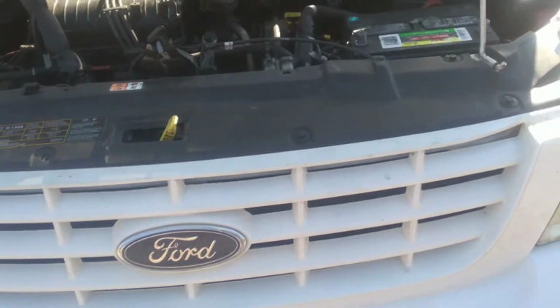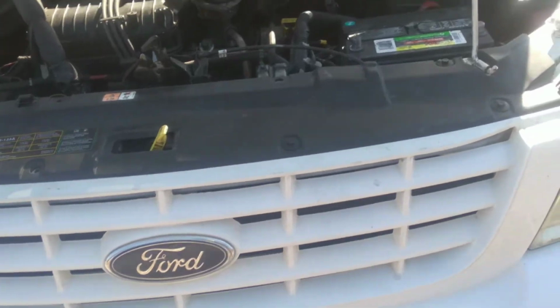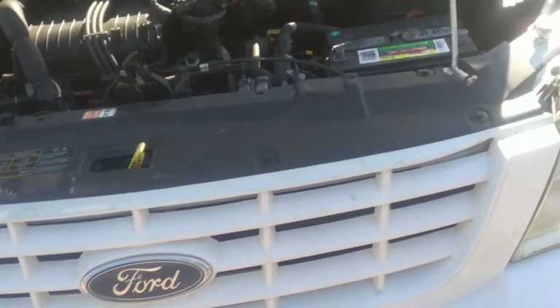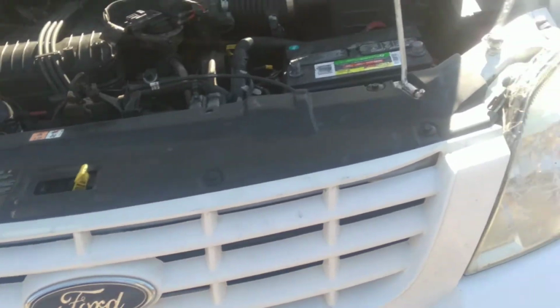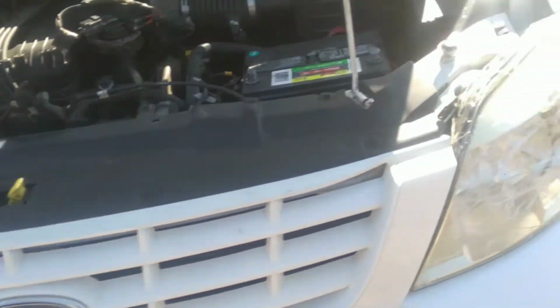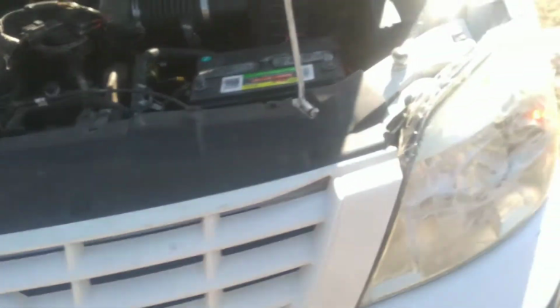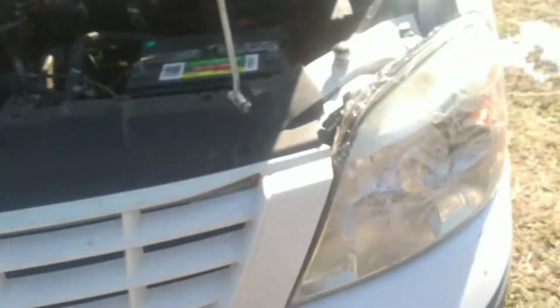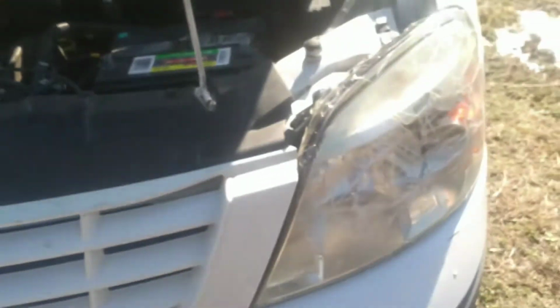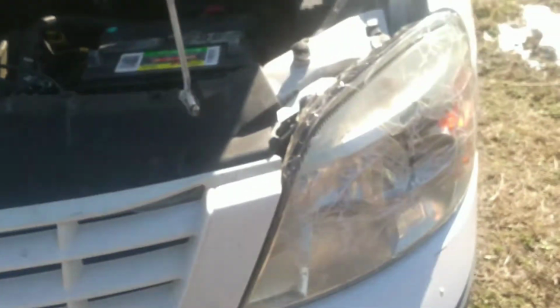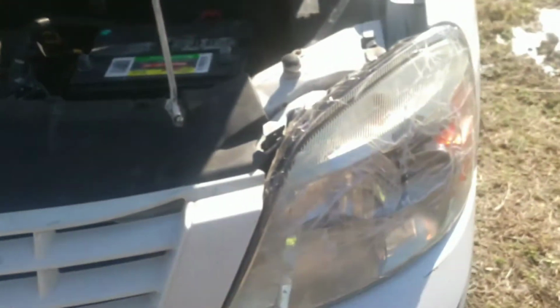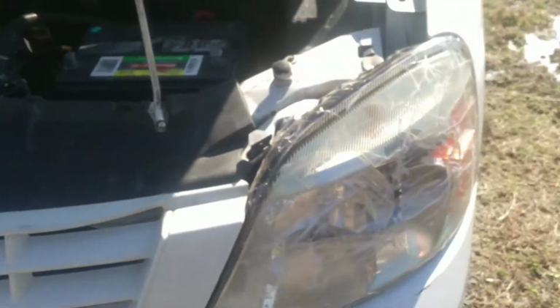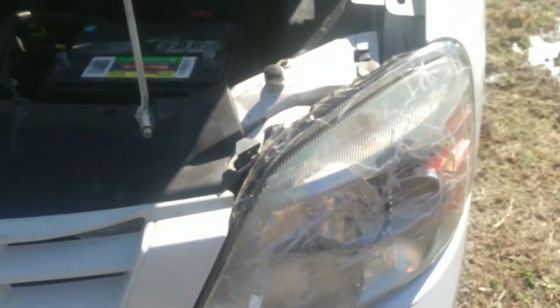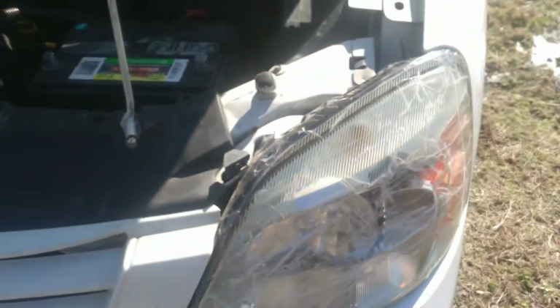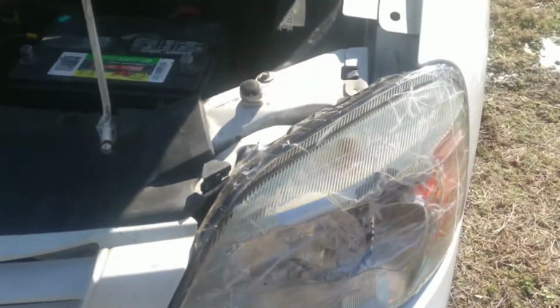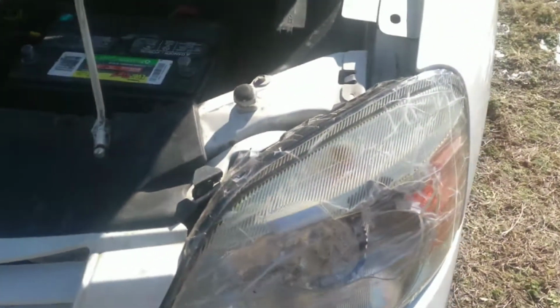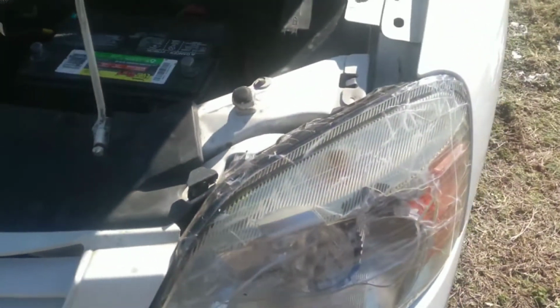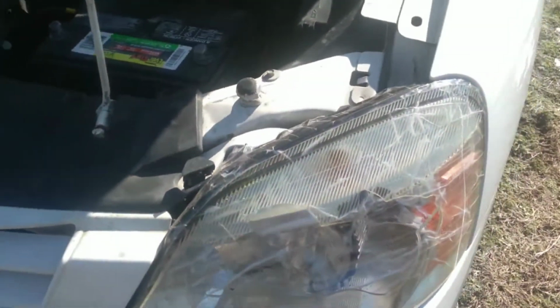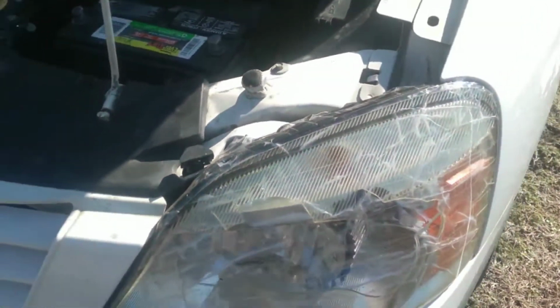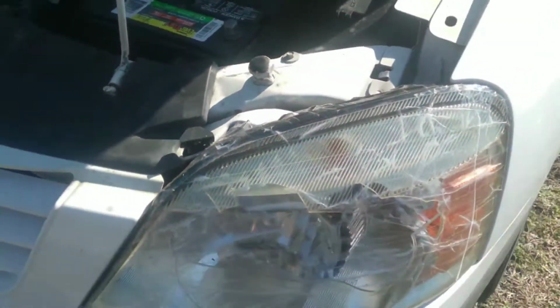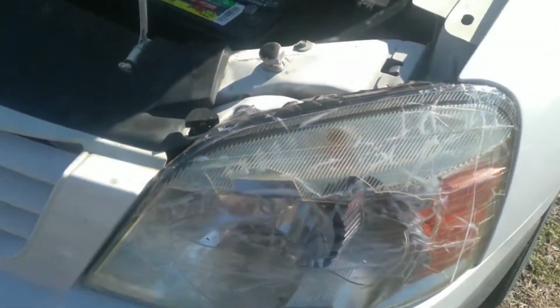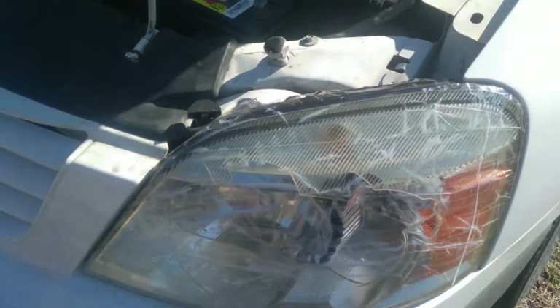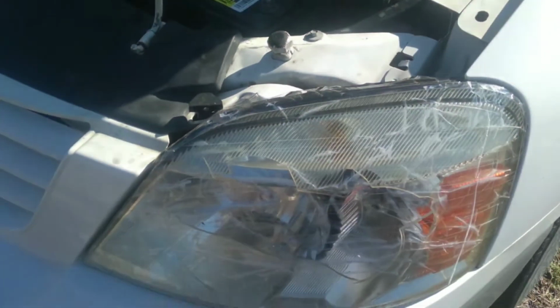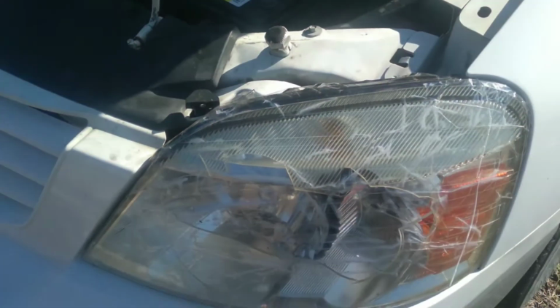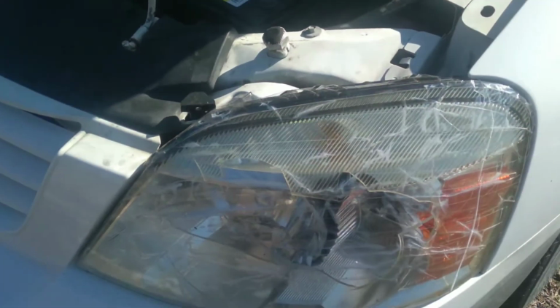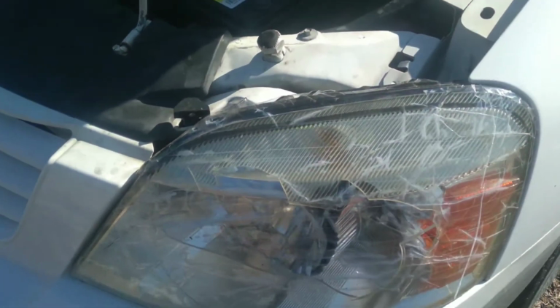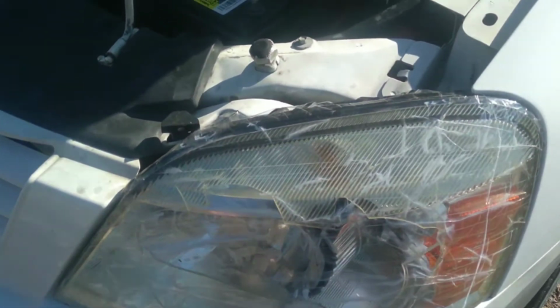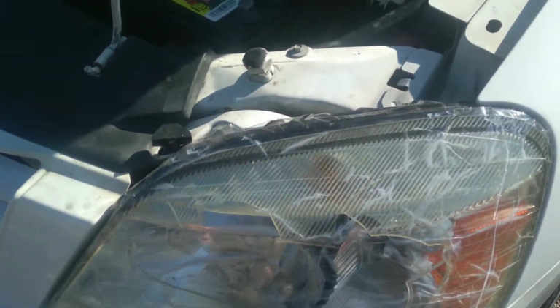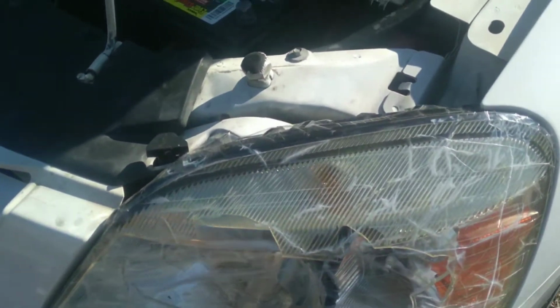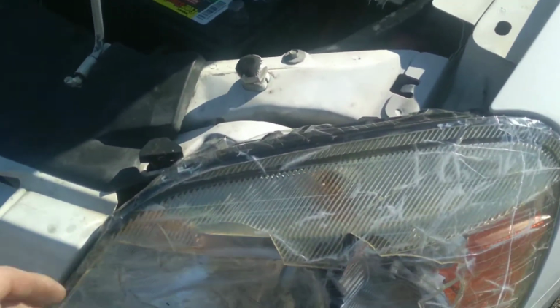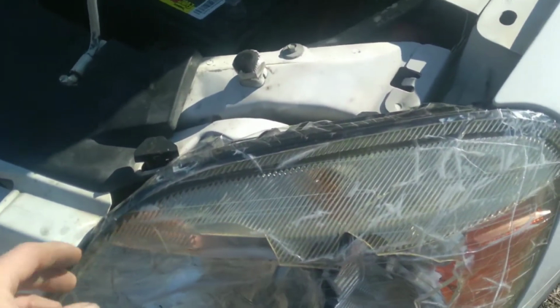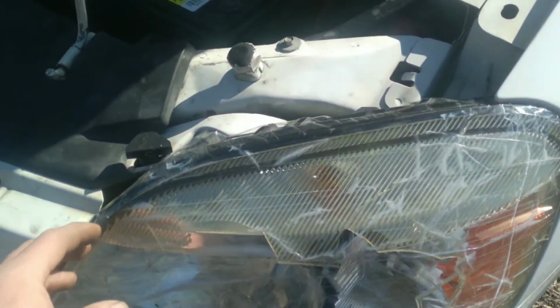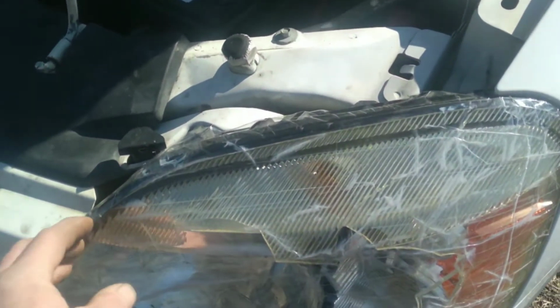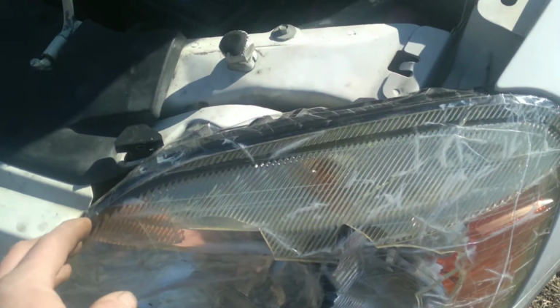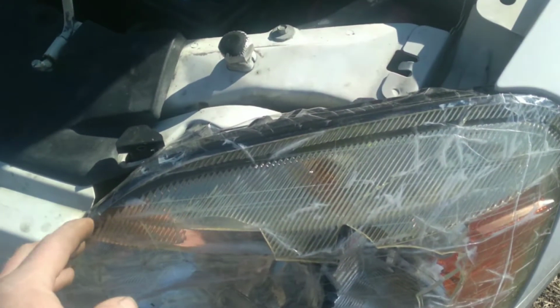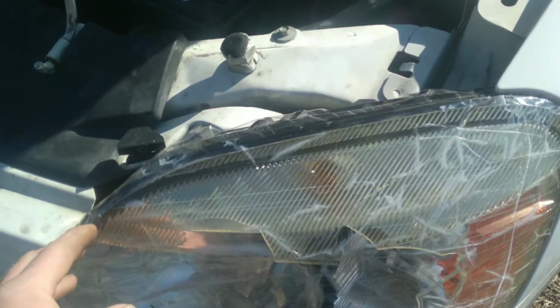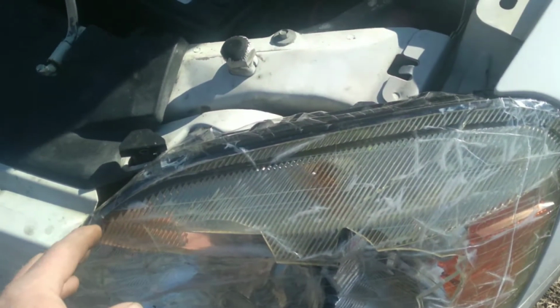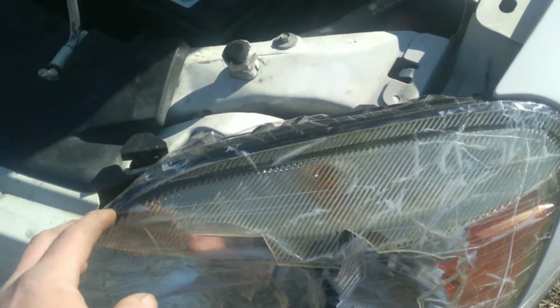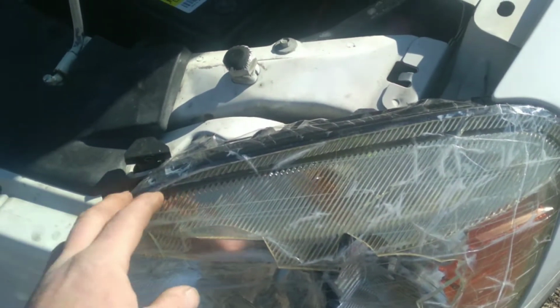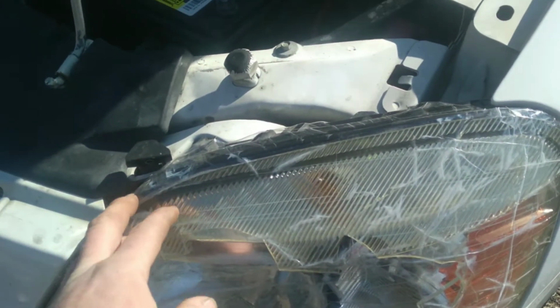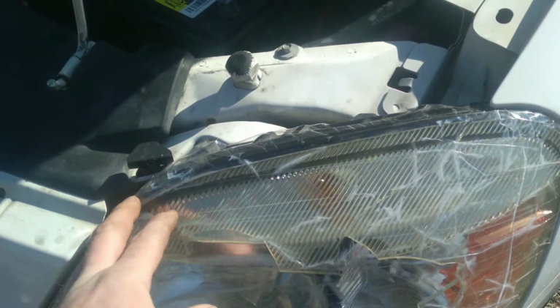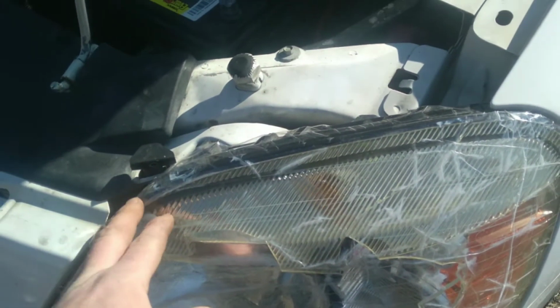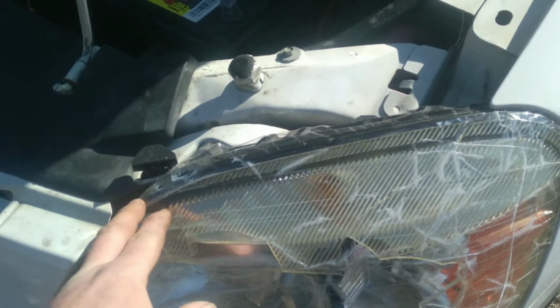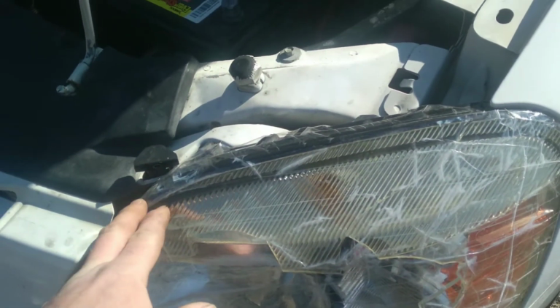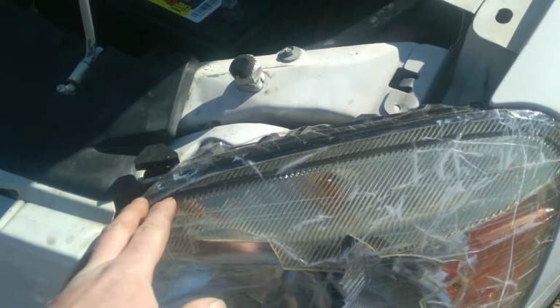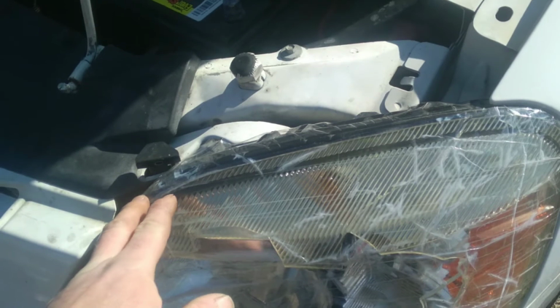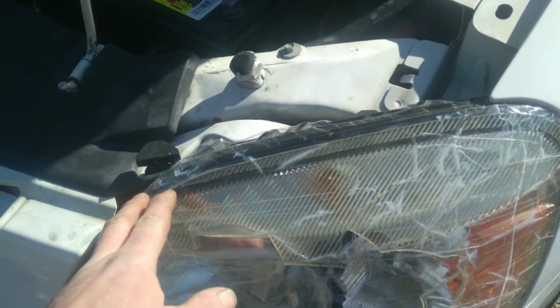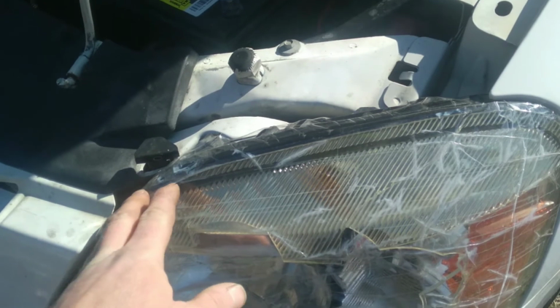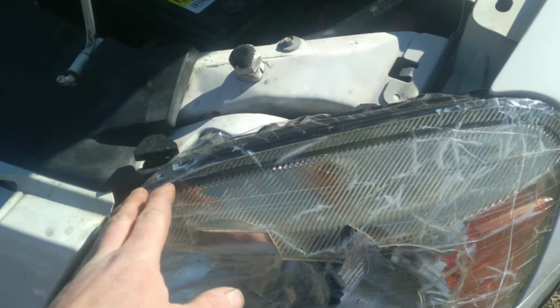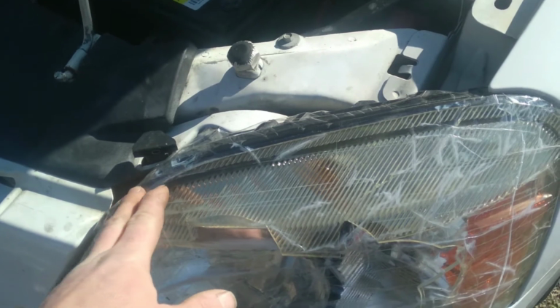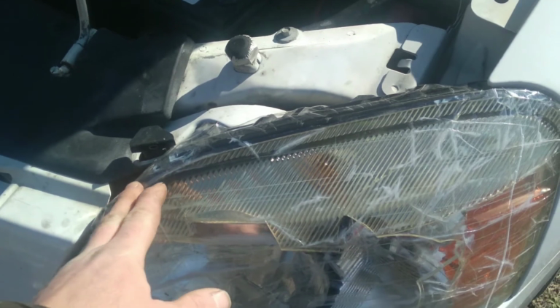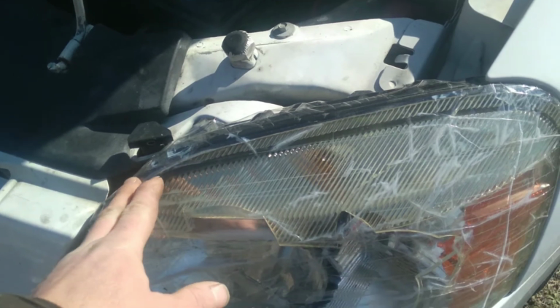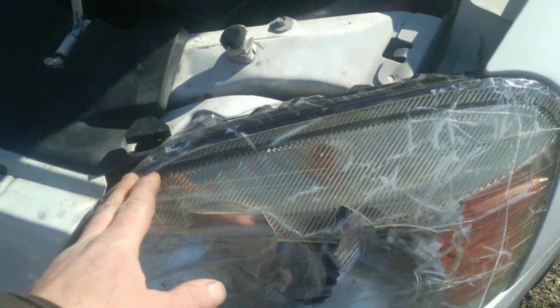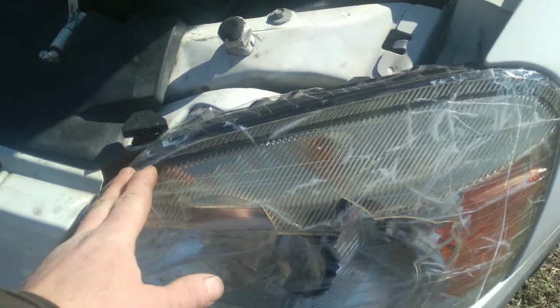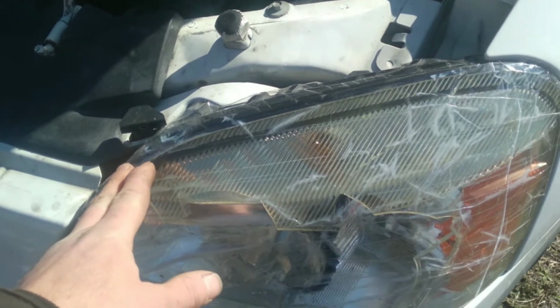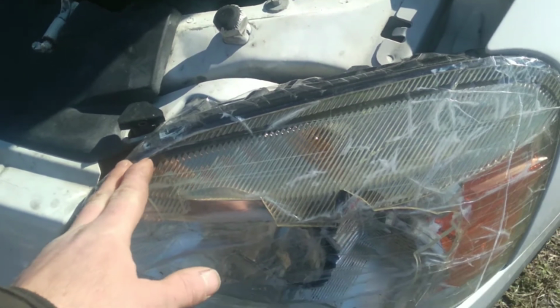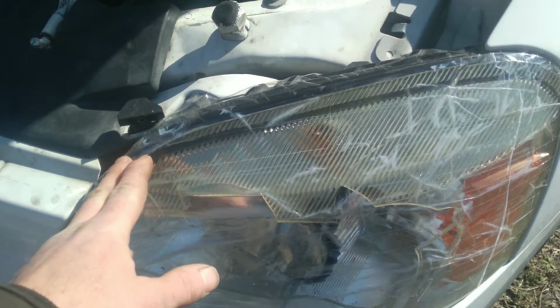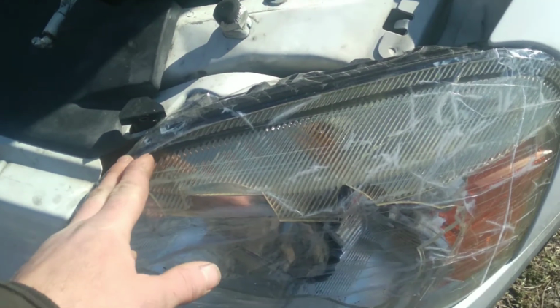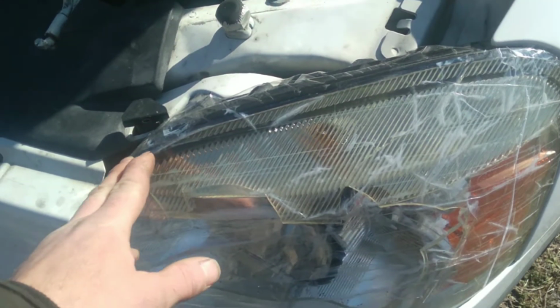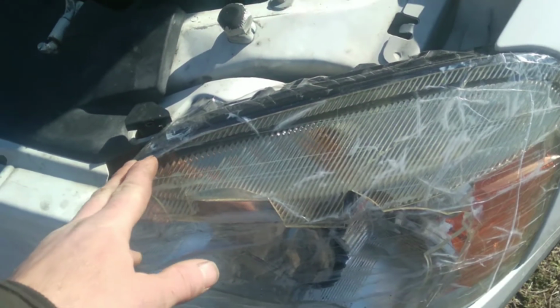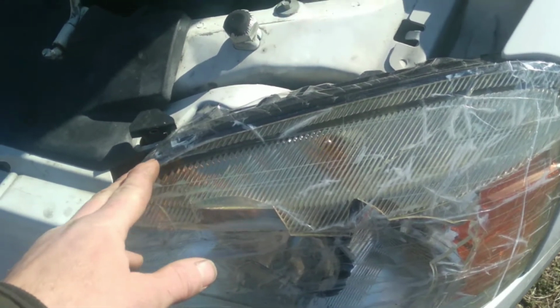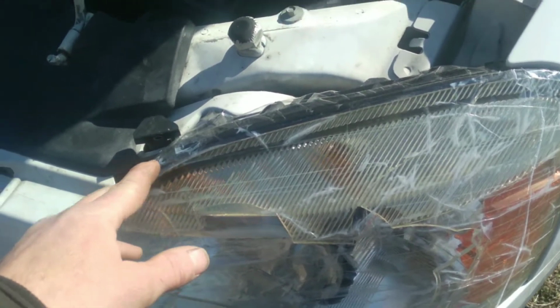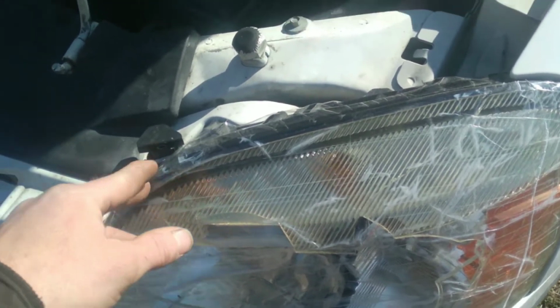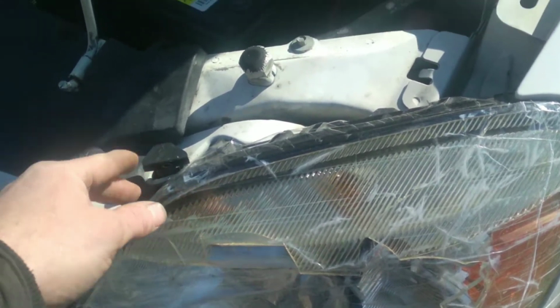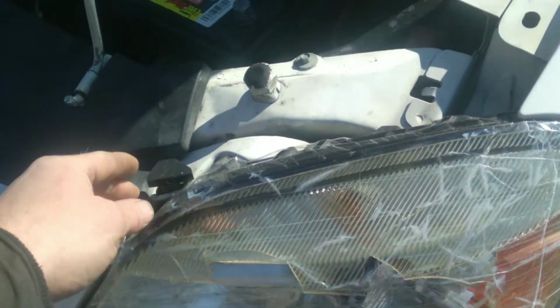Today I'm going to be changing this headlamp assembly on this Ford Freestar. This is the same process if you have to change bulbs on this.